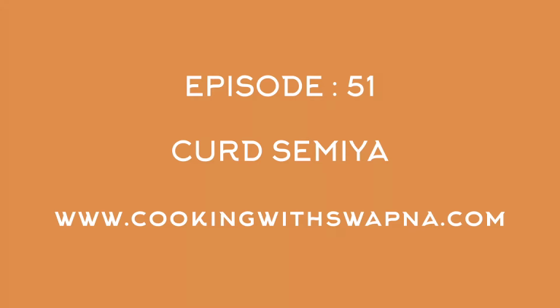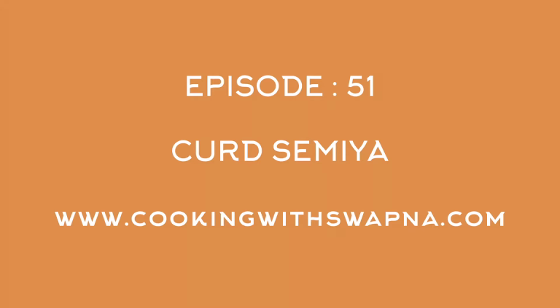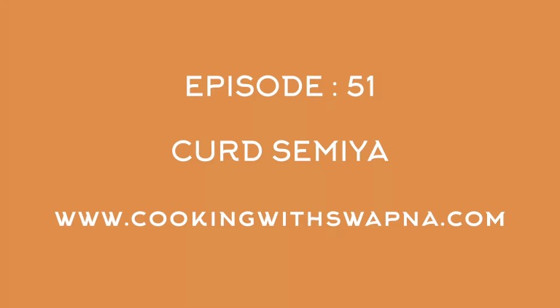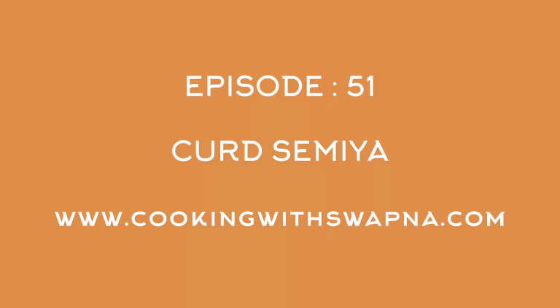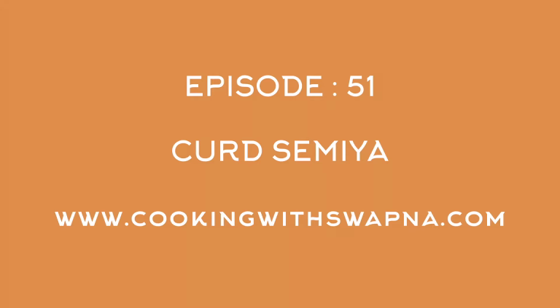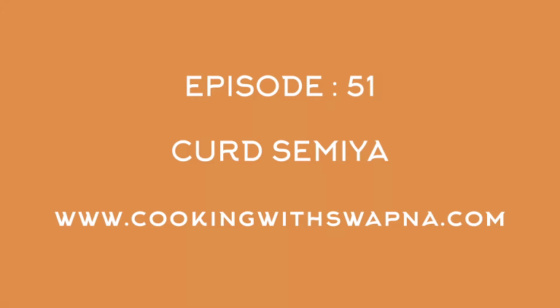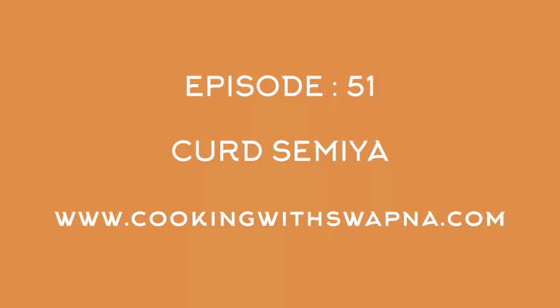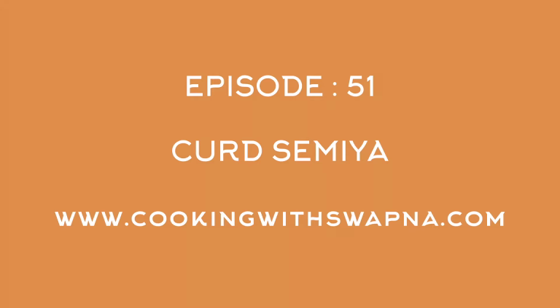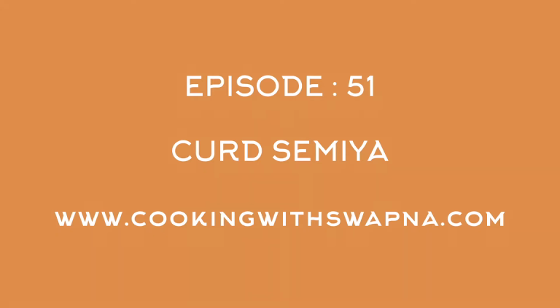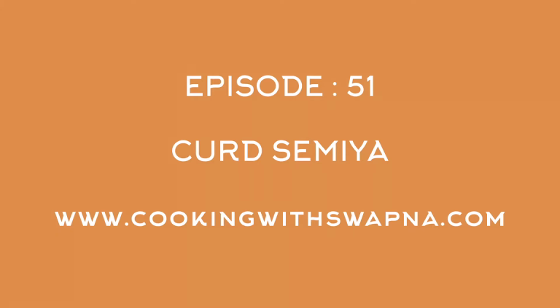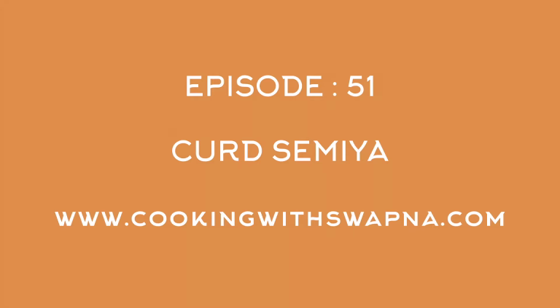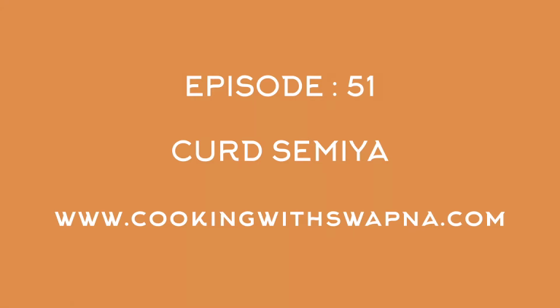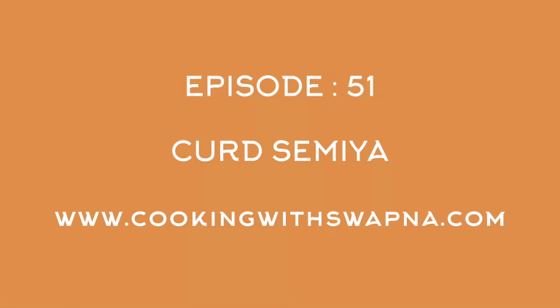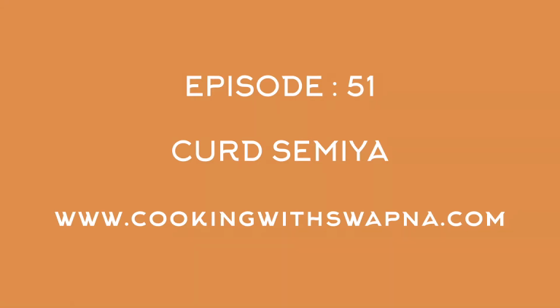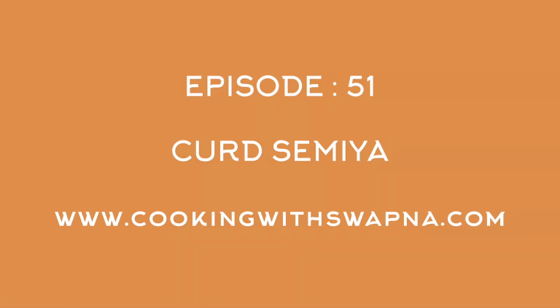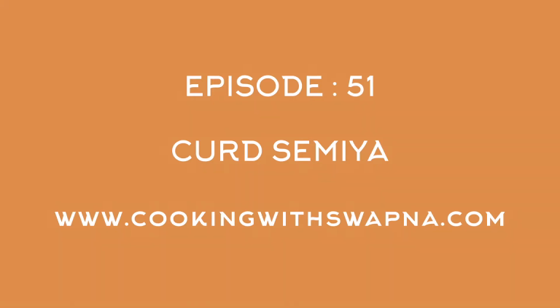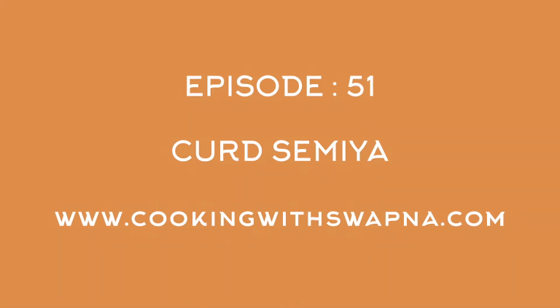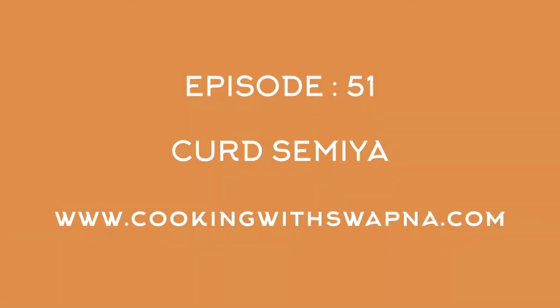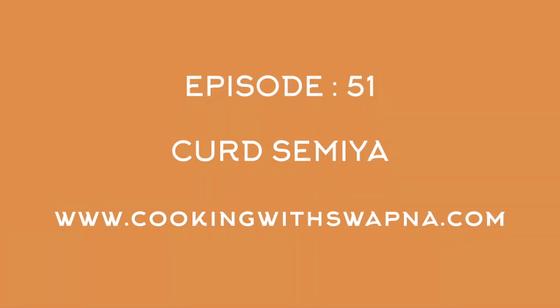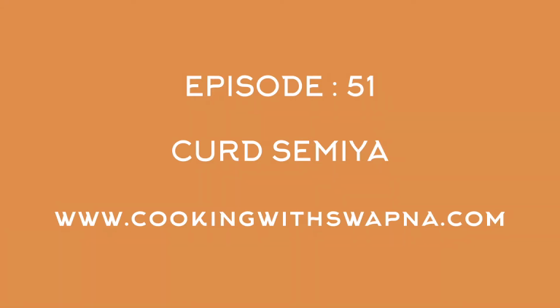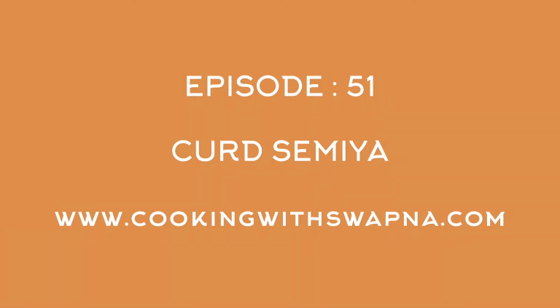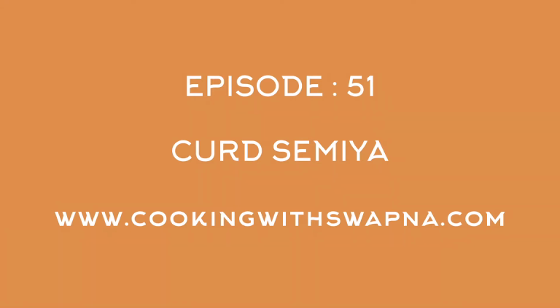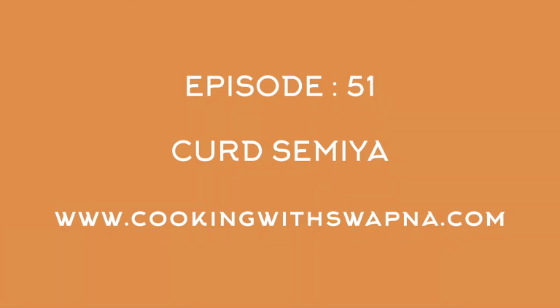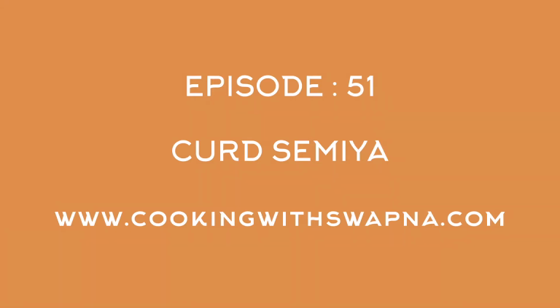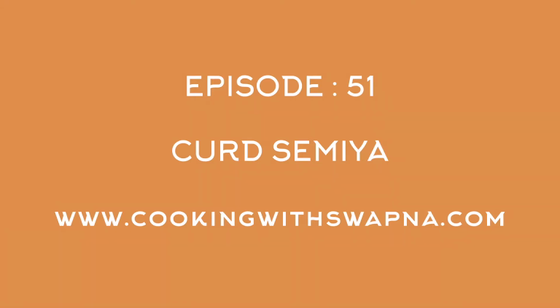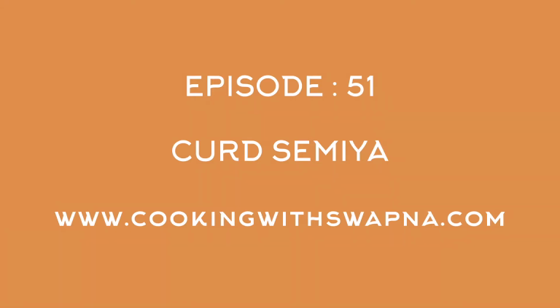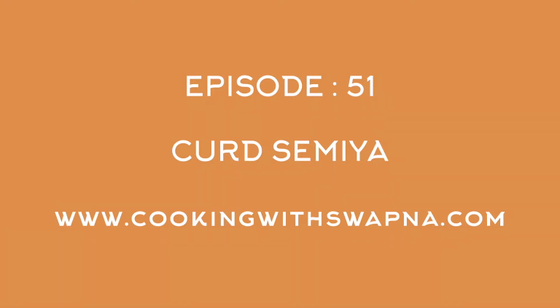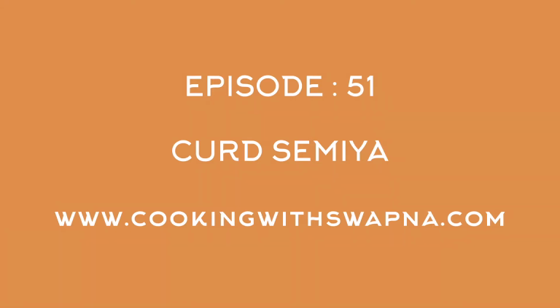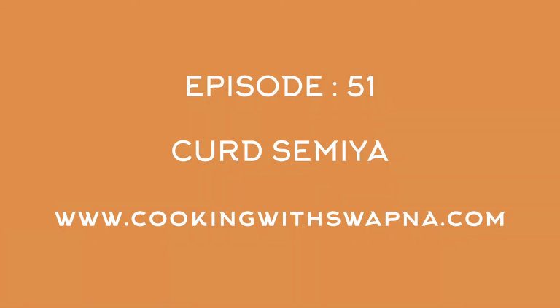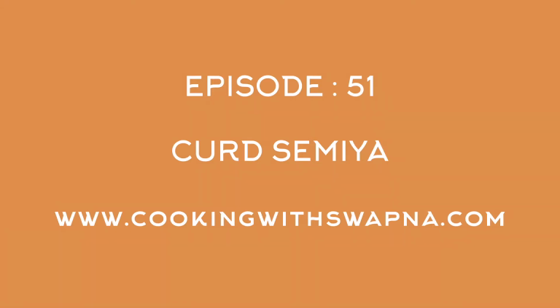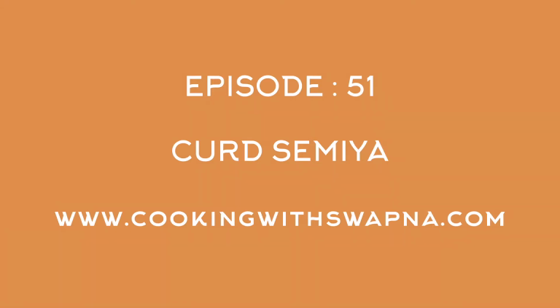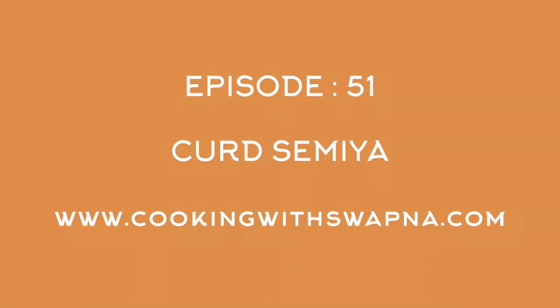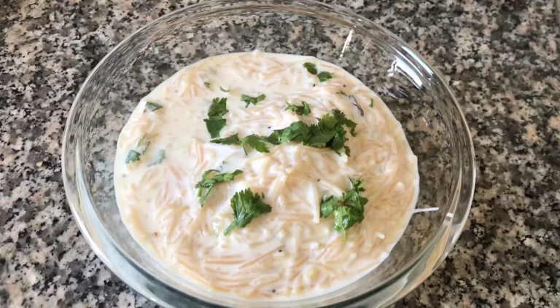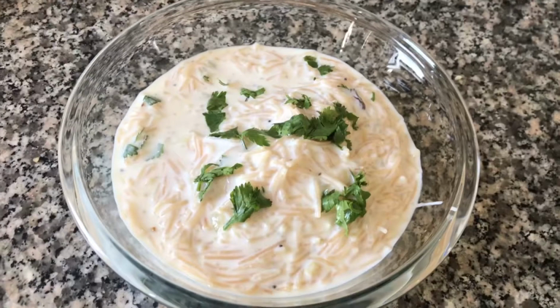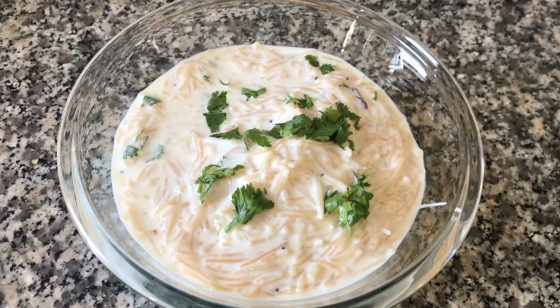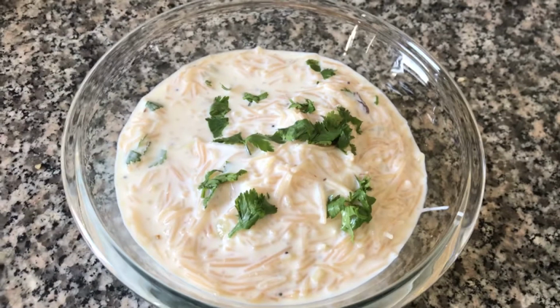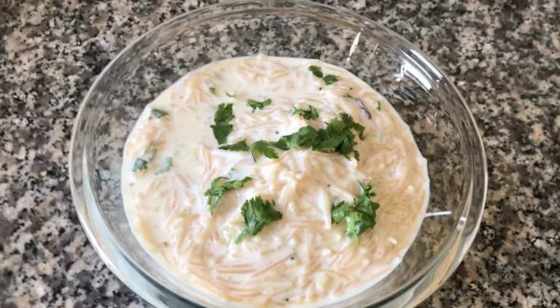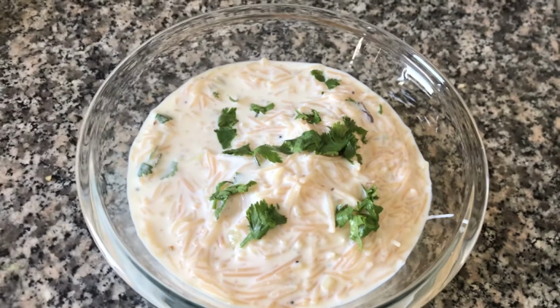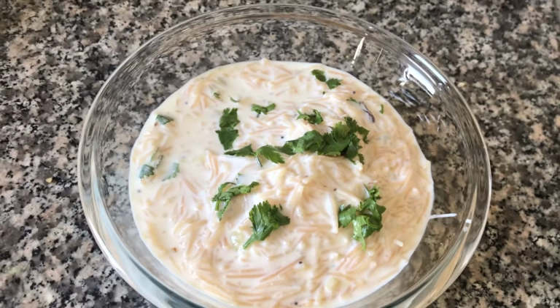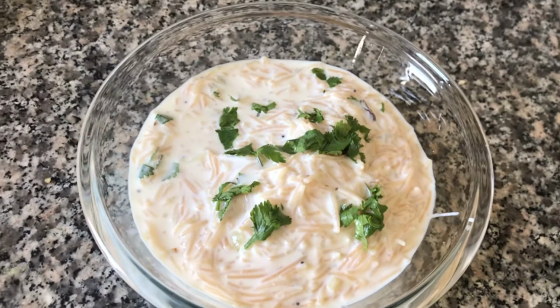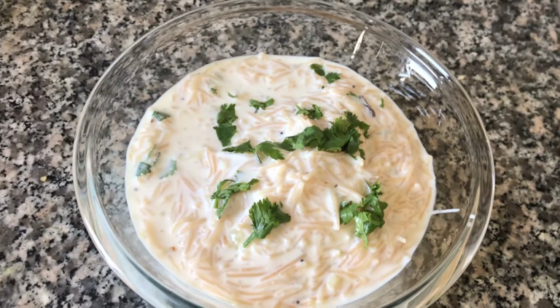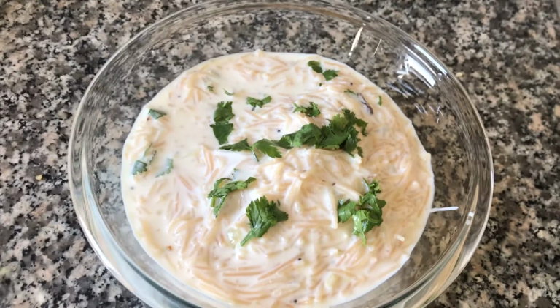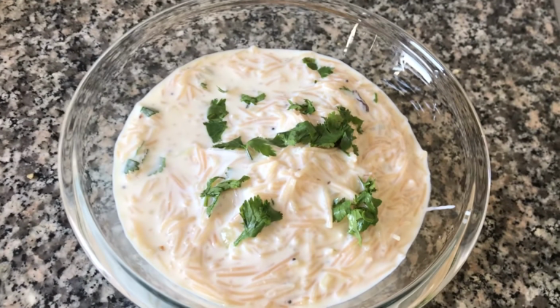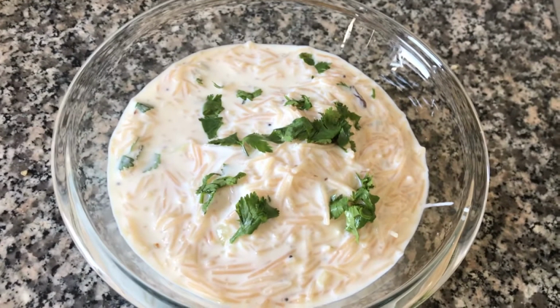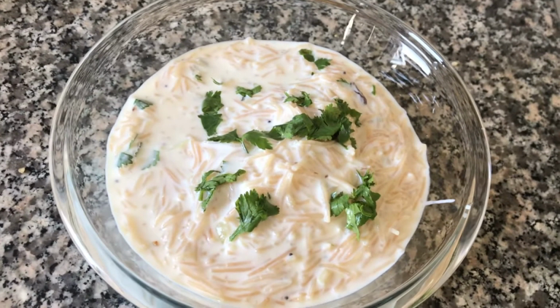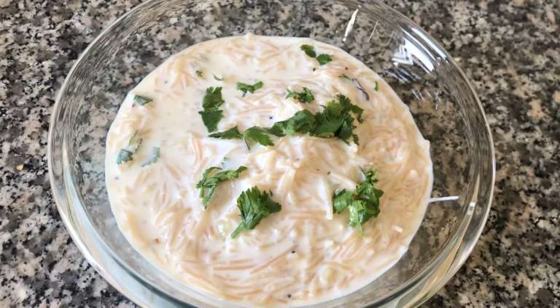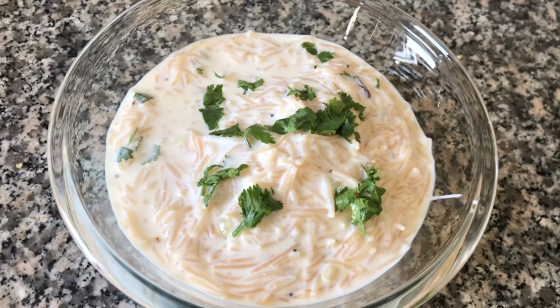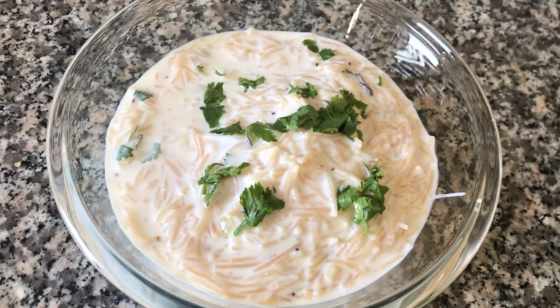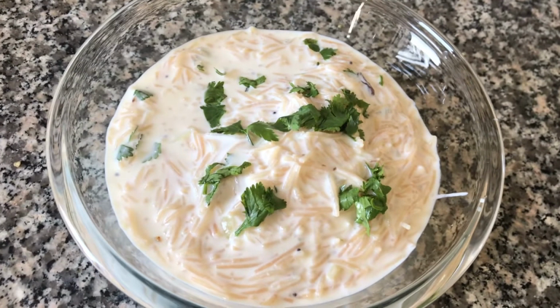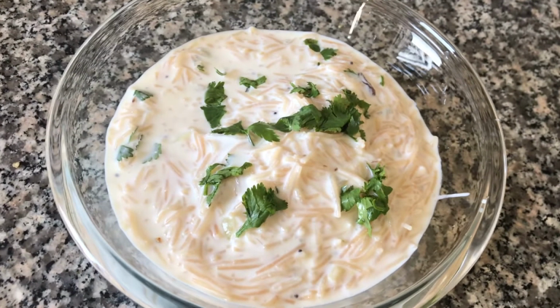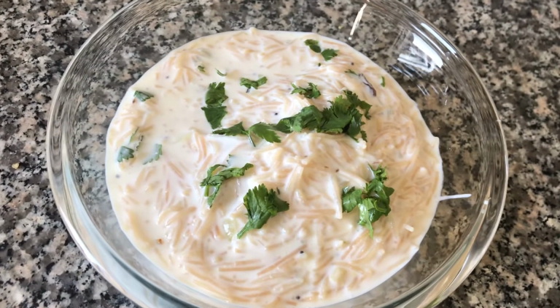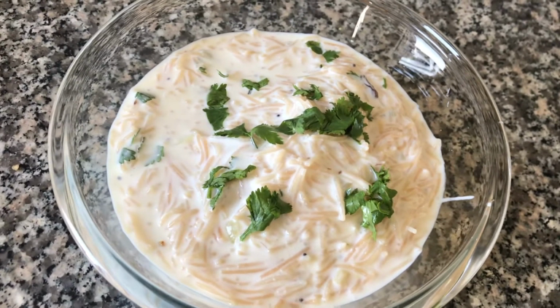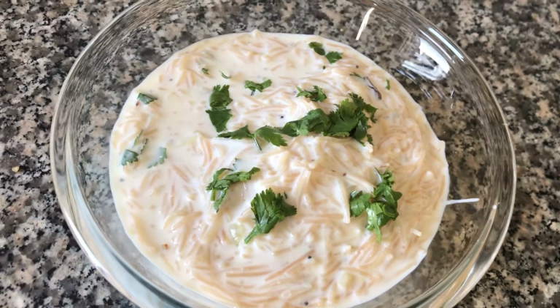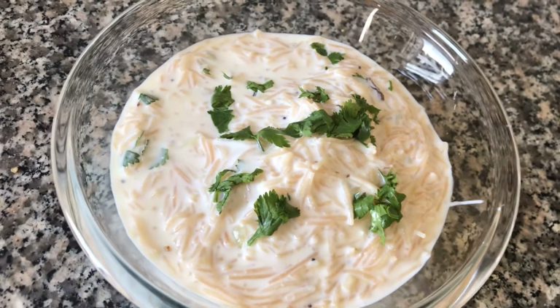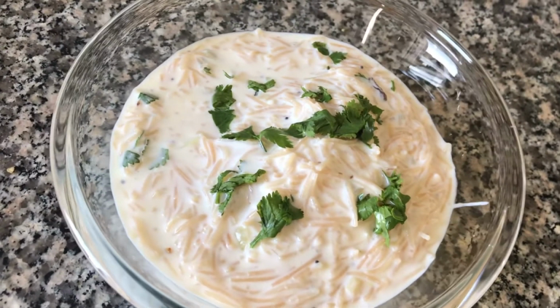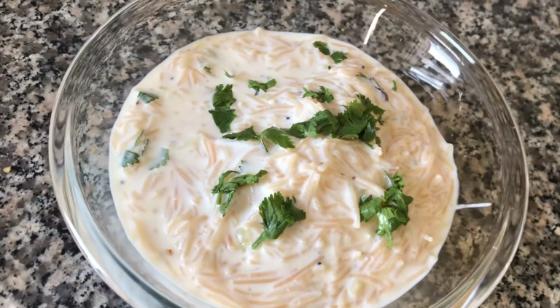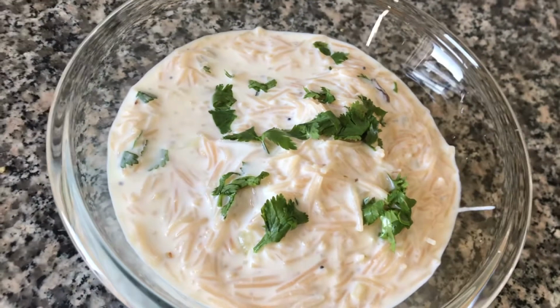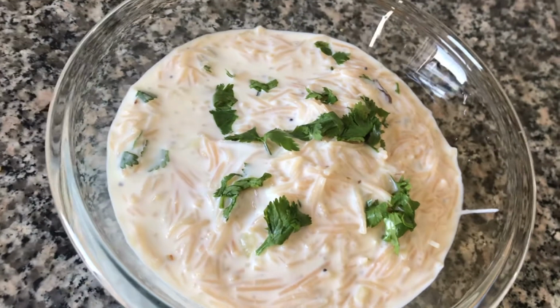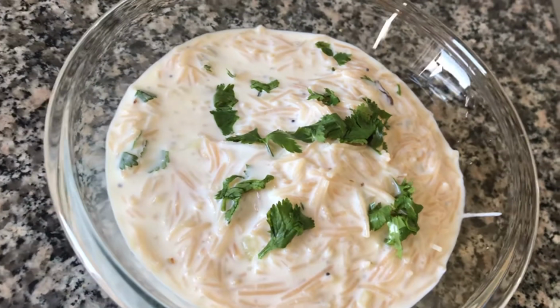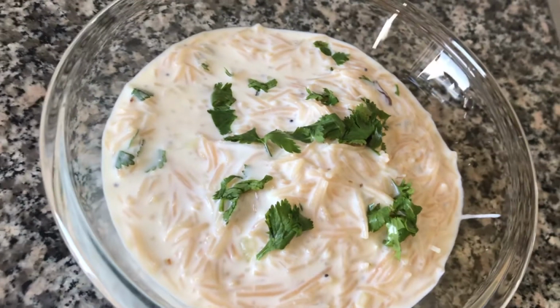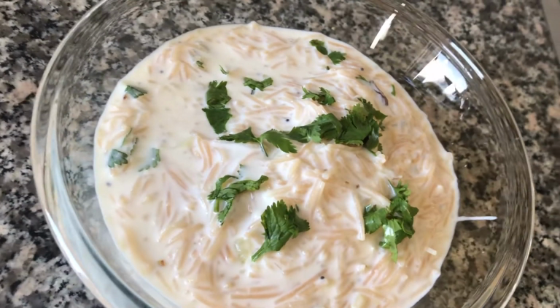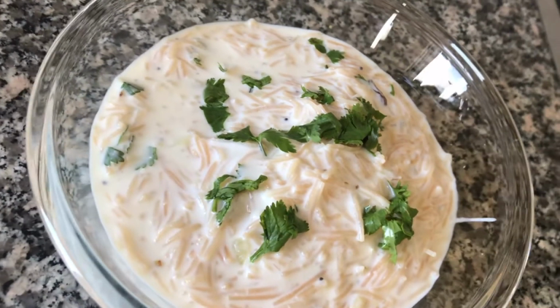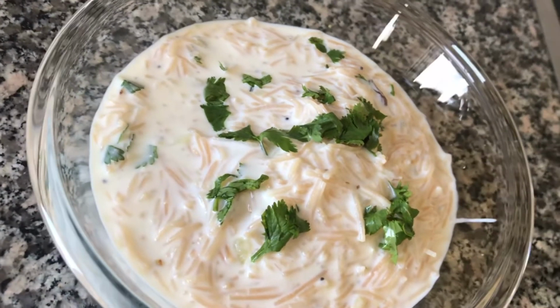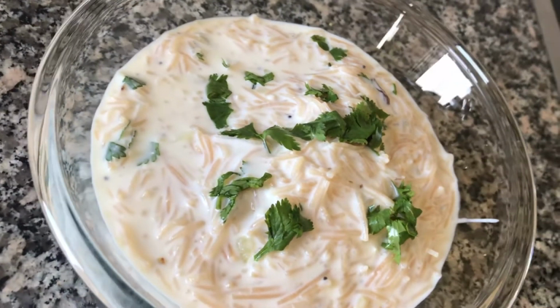Hi guys, welcome to my channel. With me is Vapna. In this episode, let's see how to make curd semia.